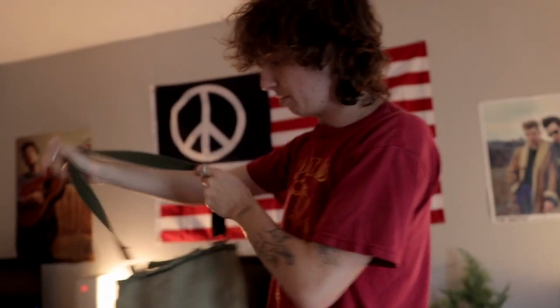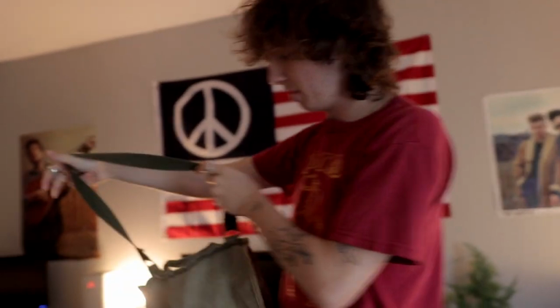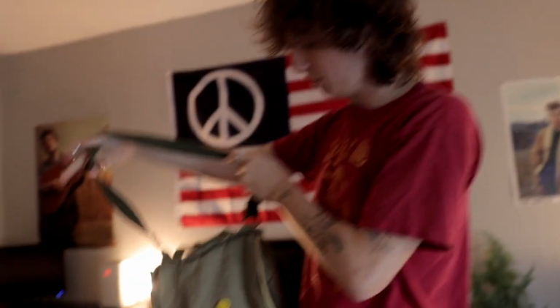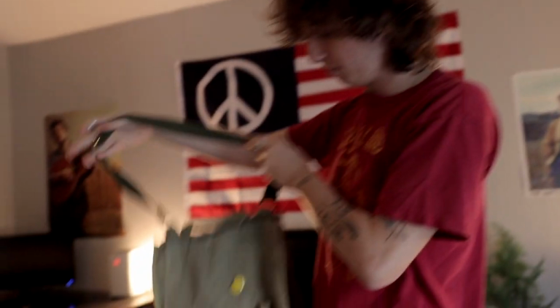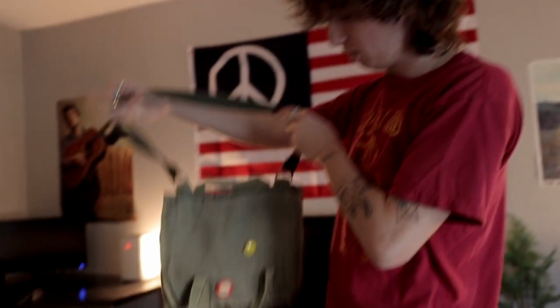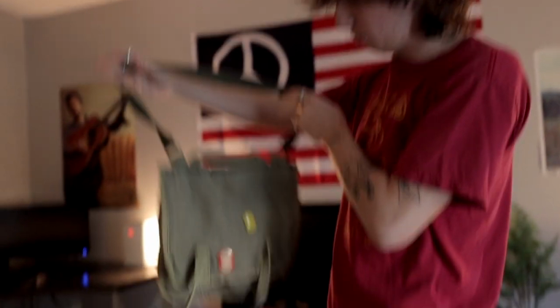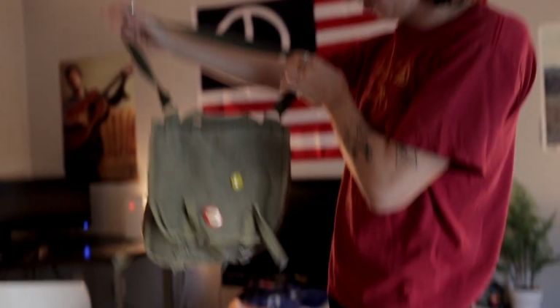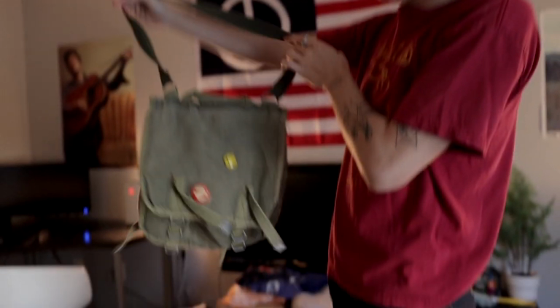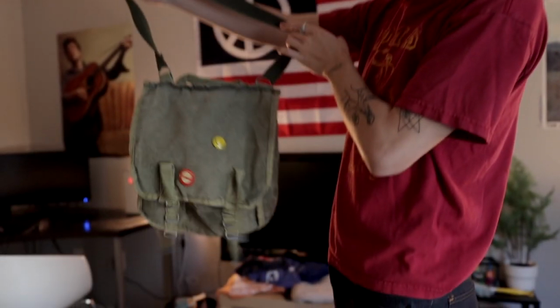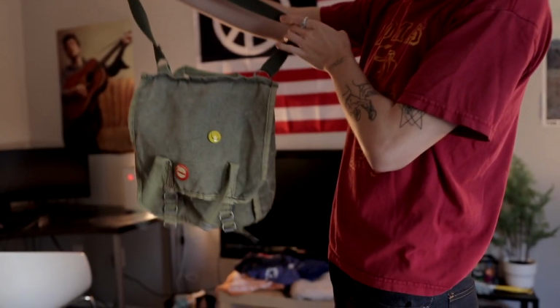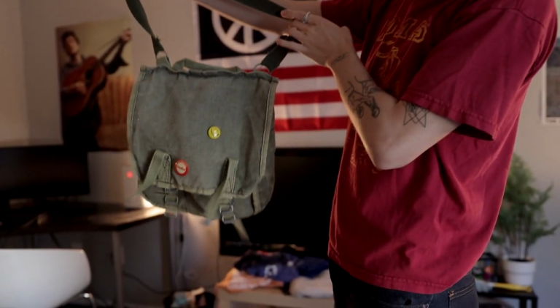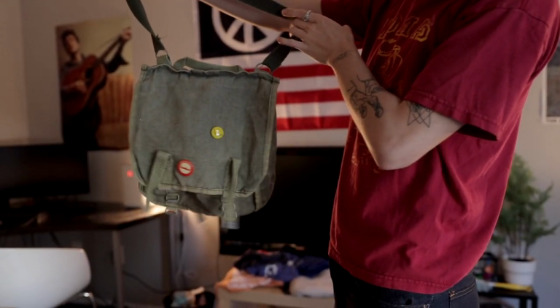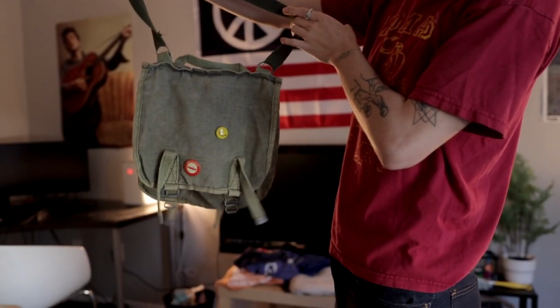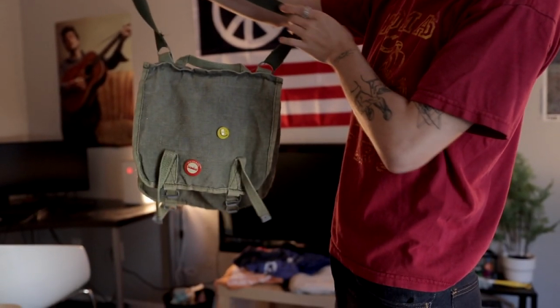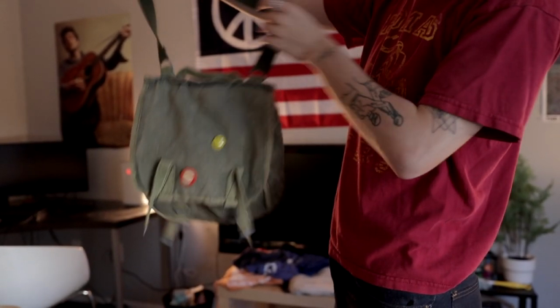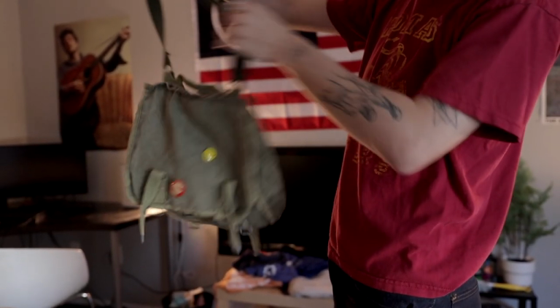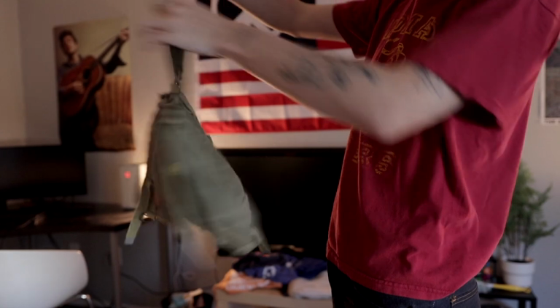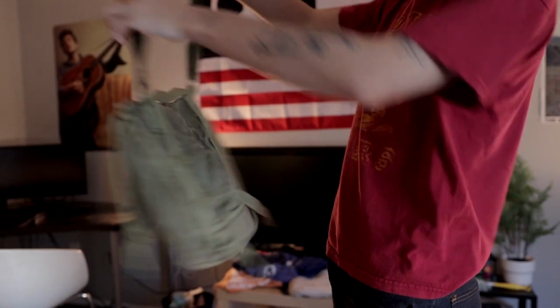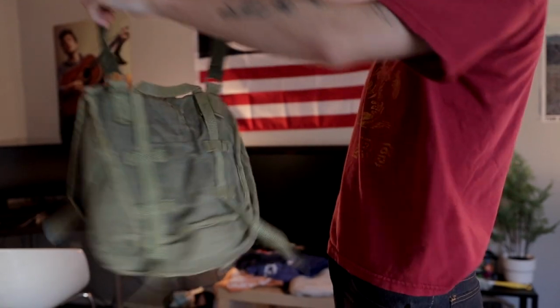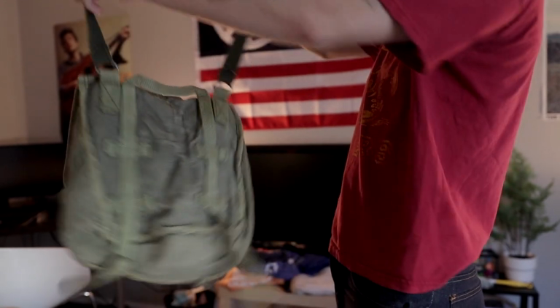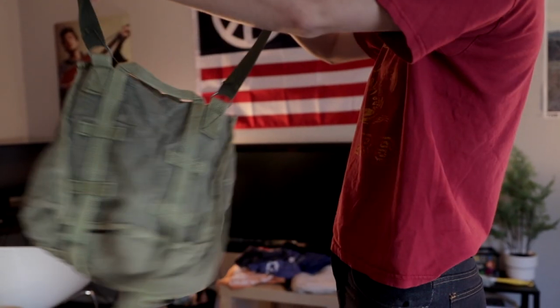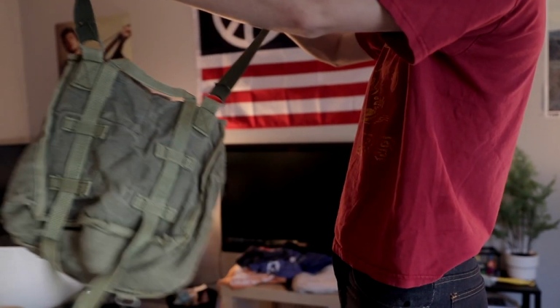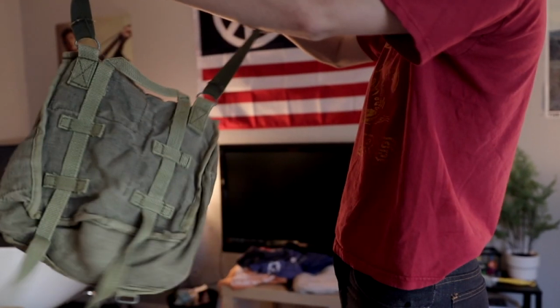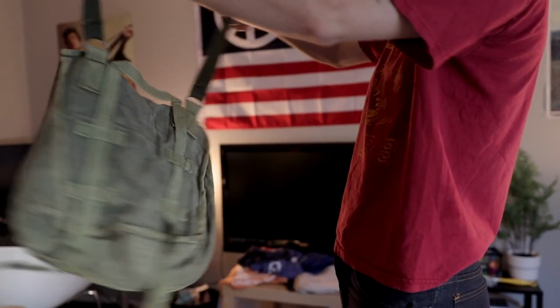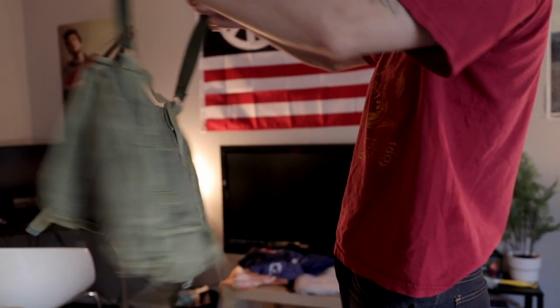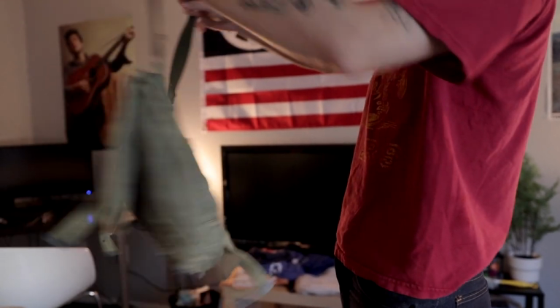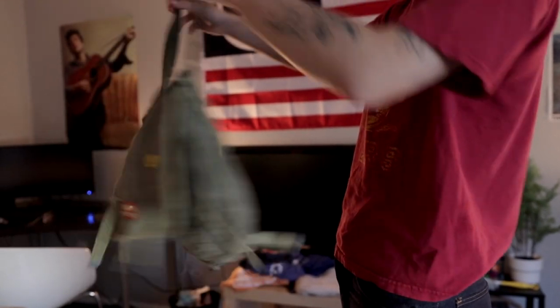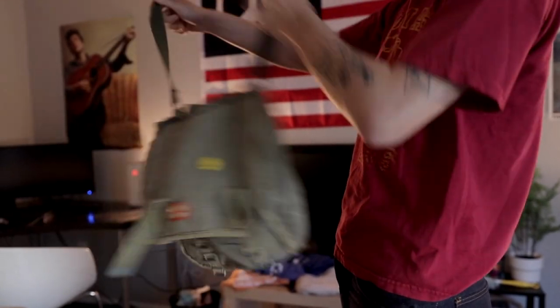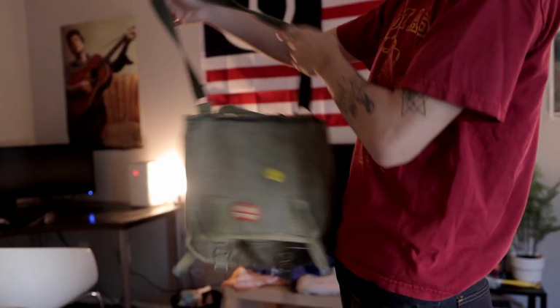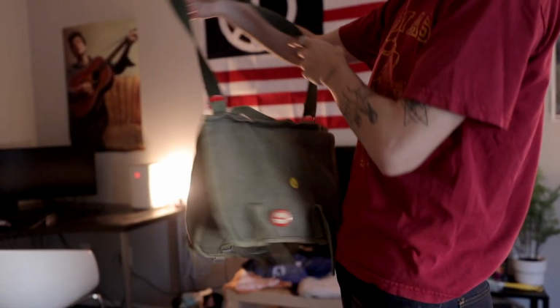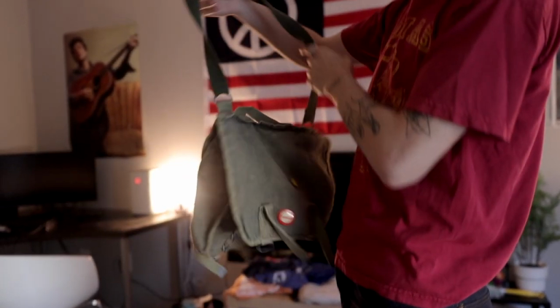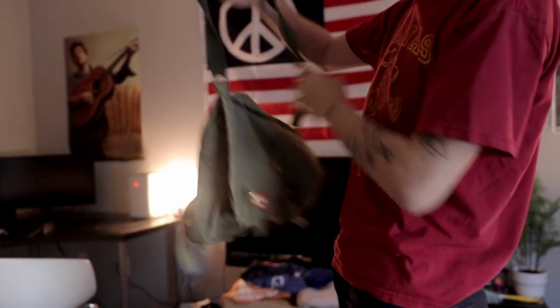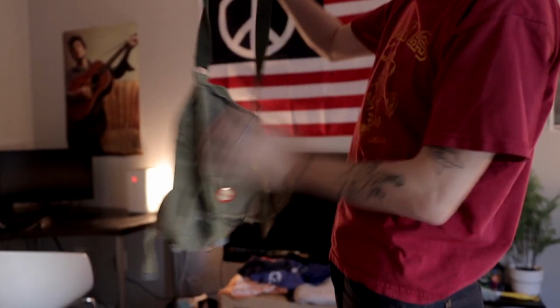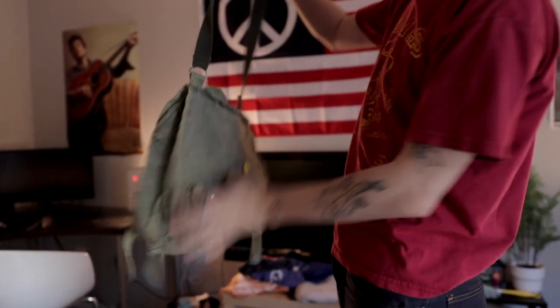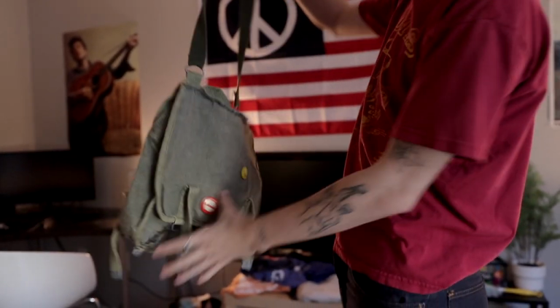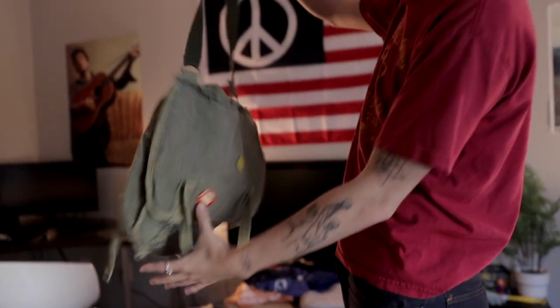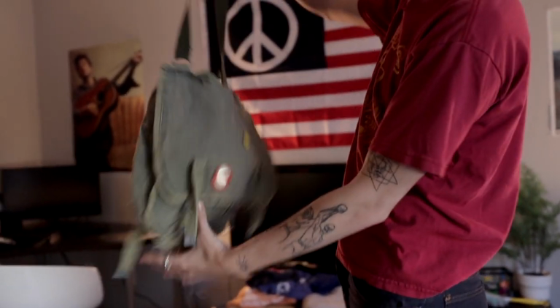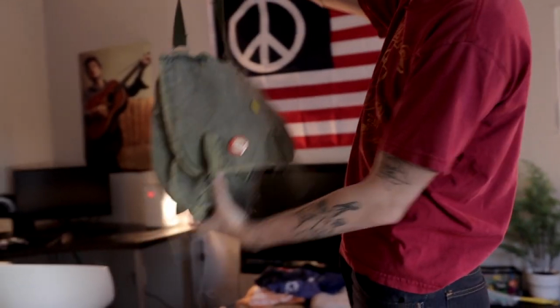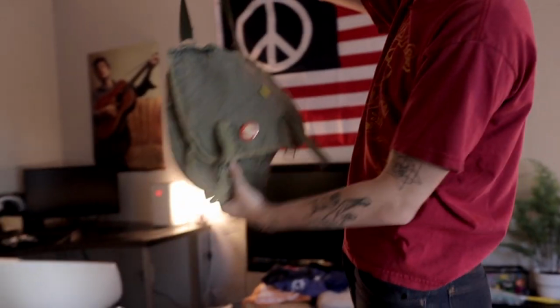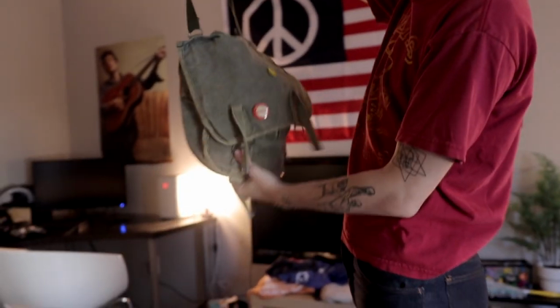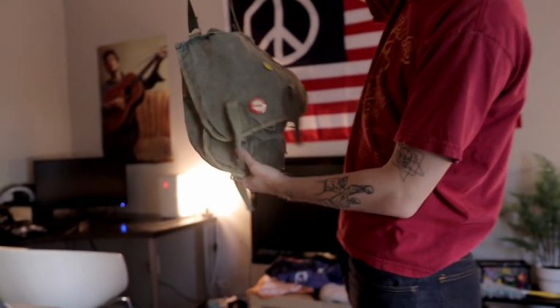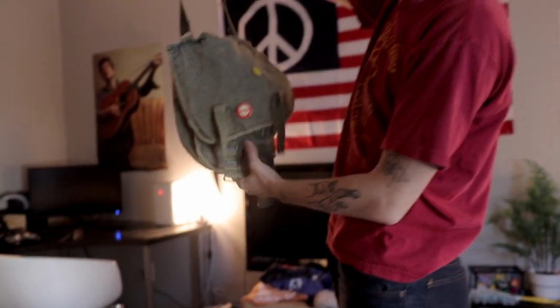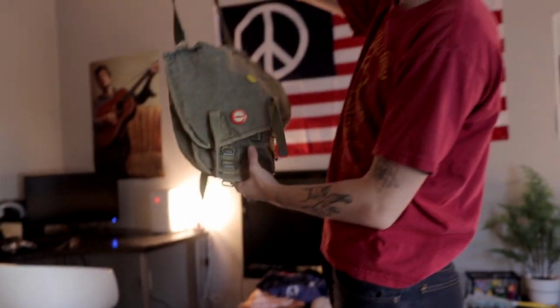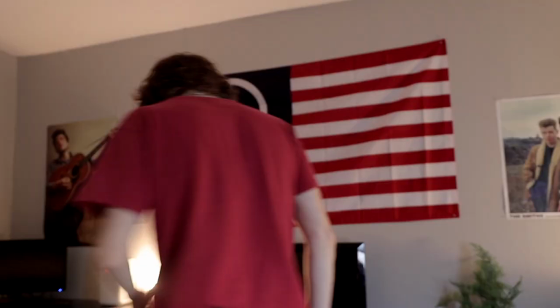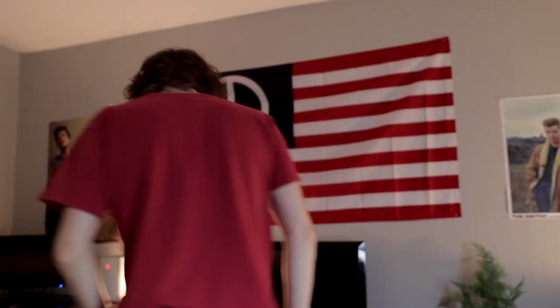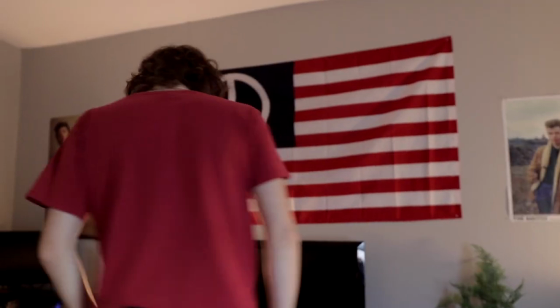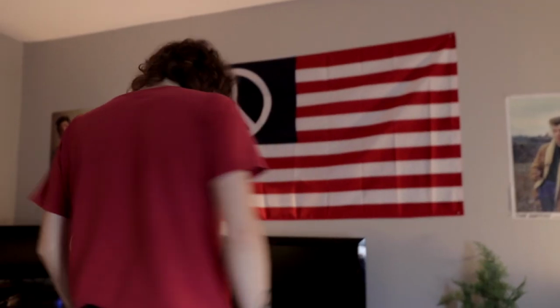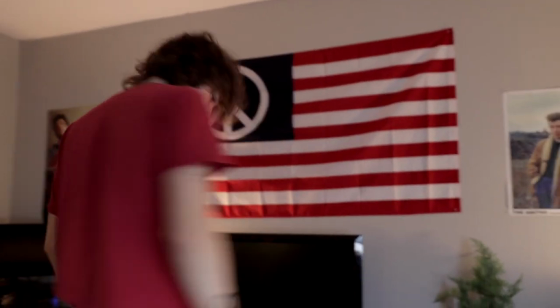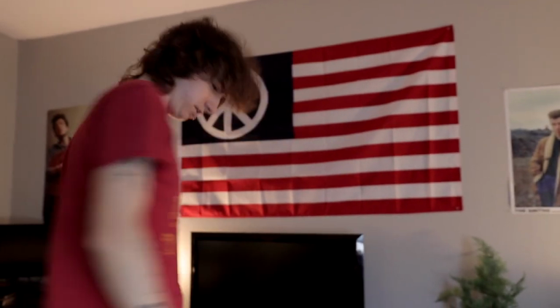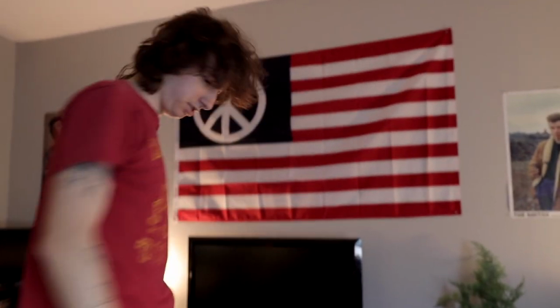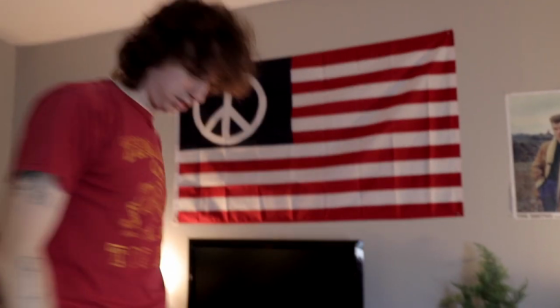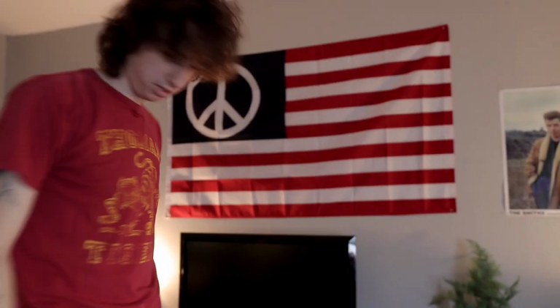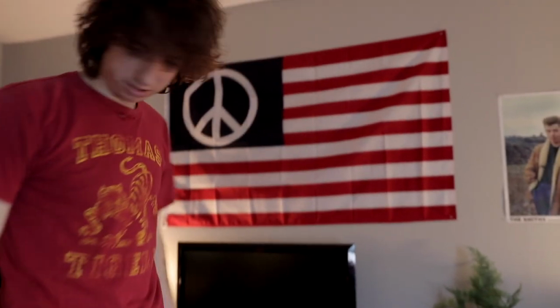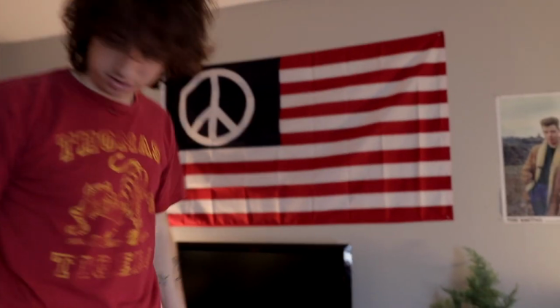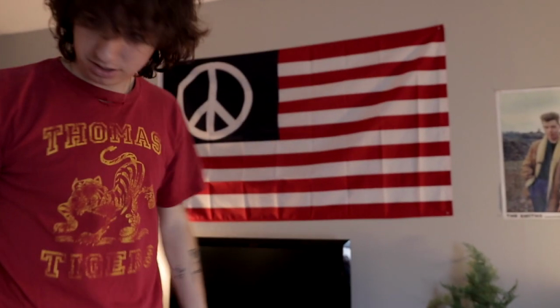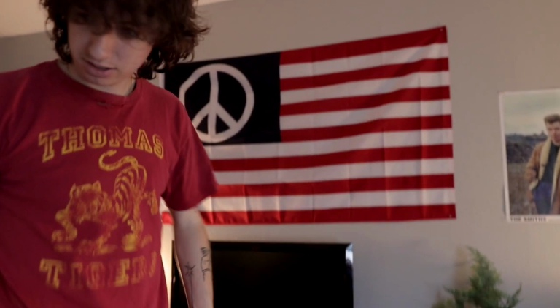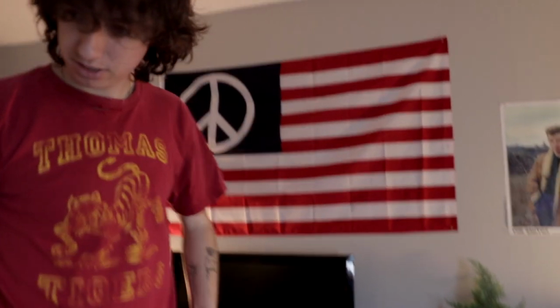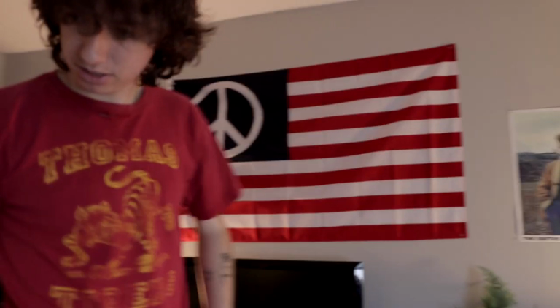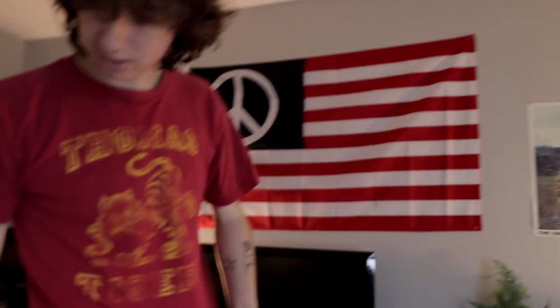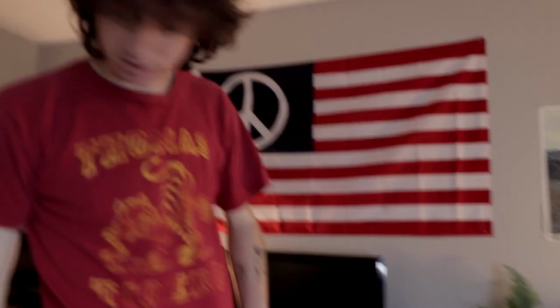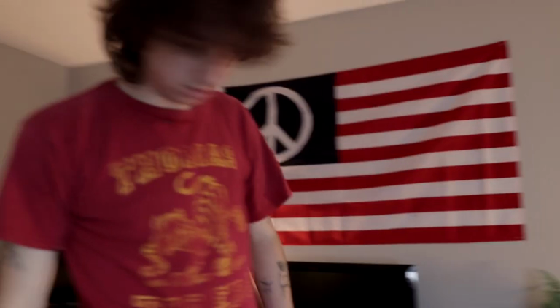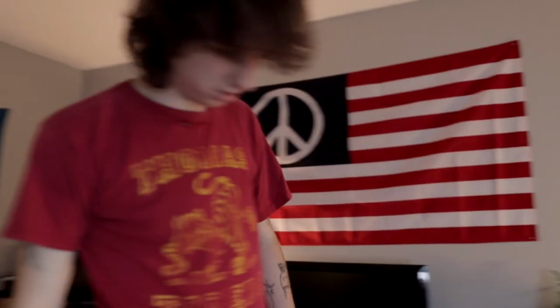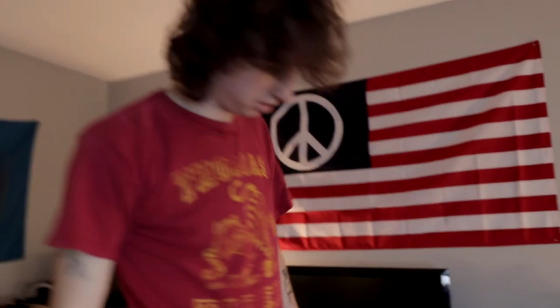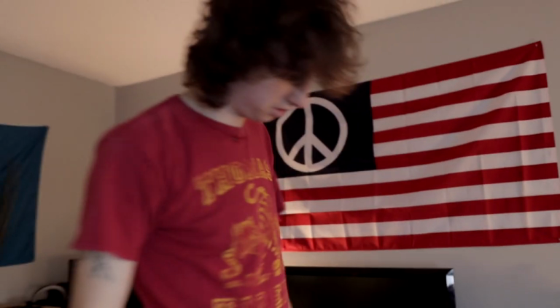My new everyday bag — it's a military satchel-looking bag. Crisis hooked it up; he got us a bunch of stuff.